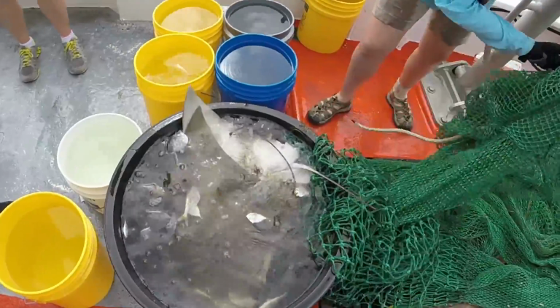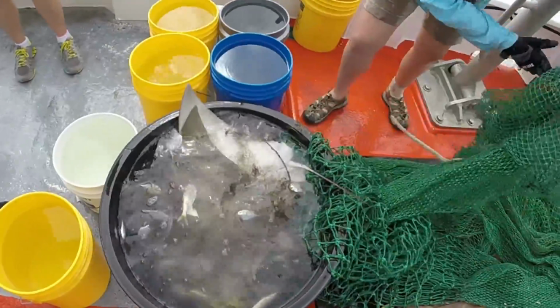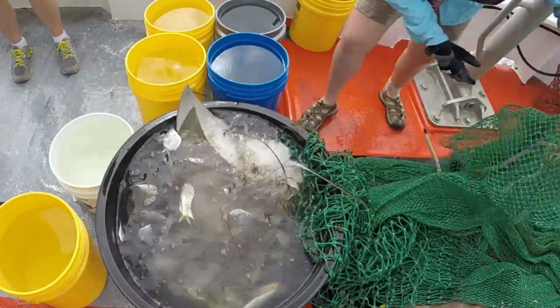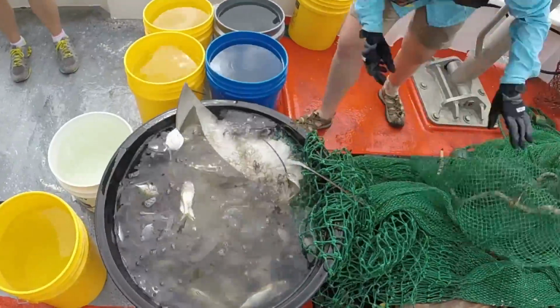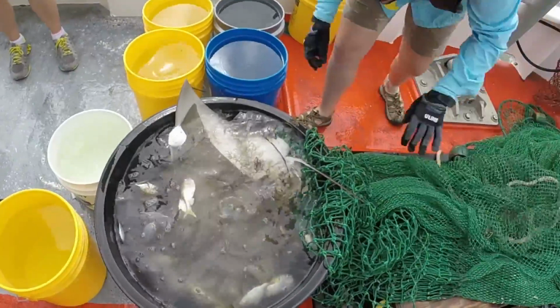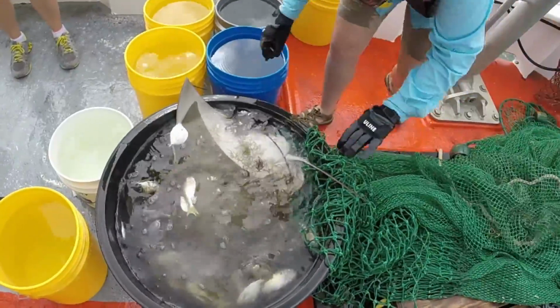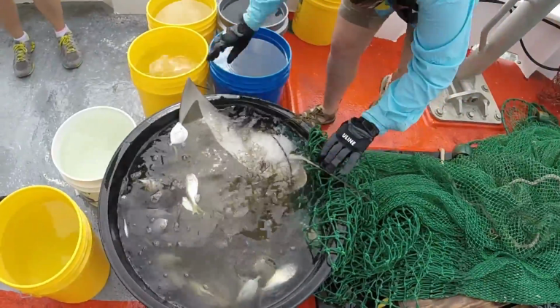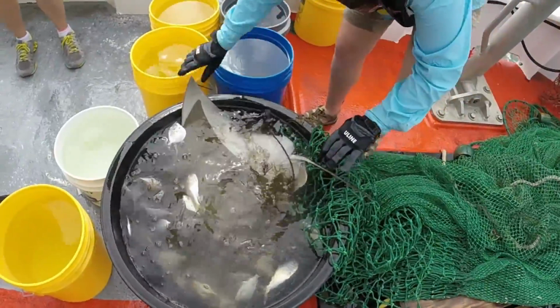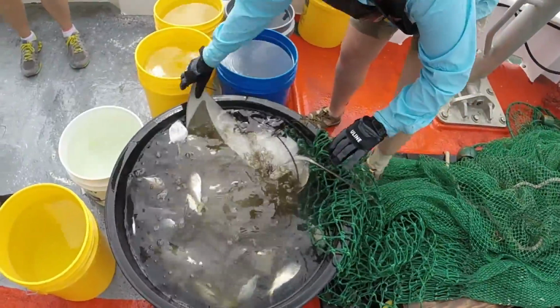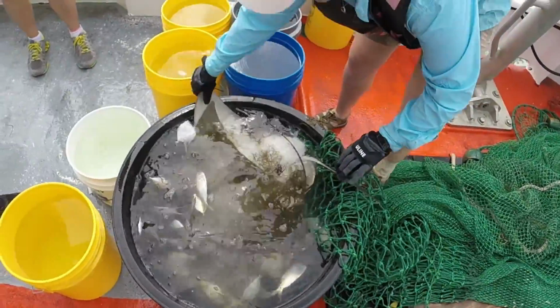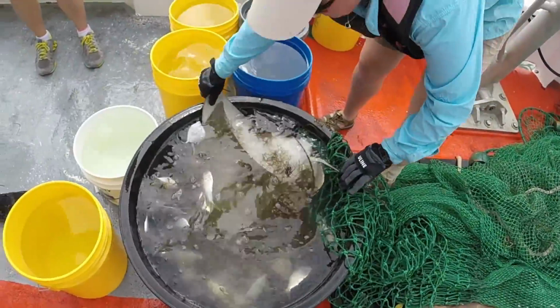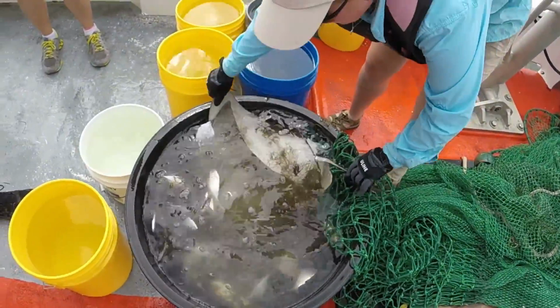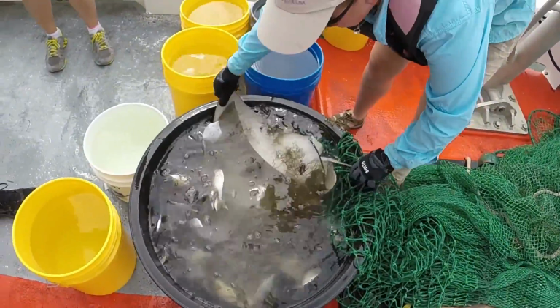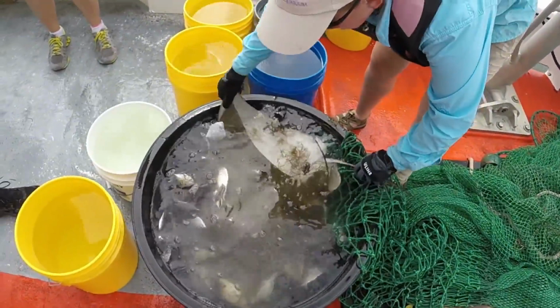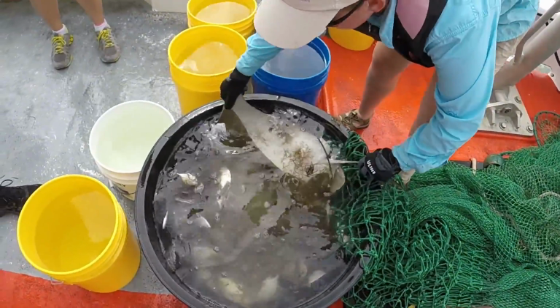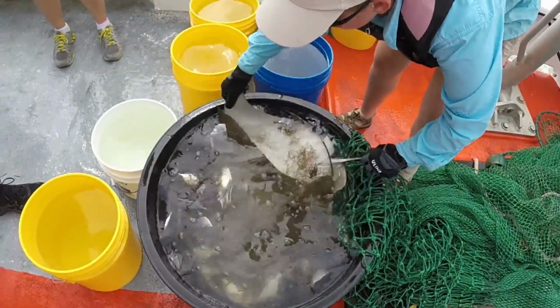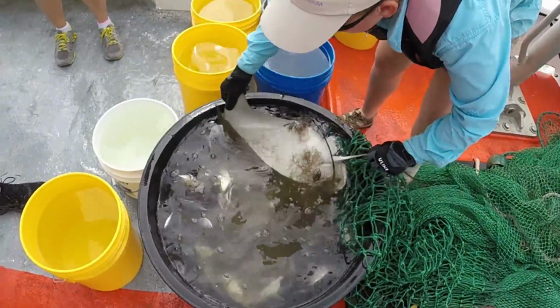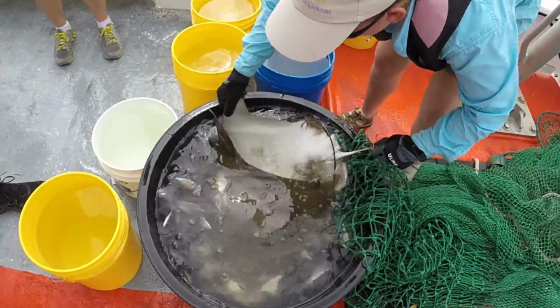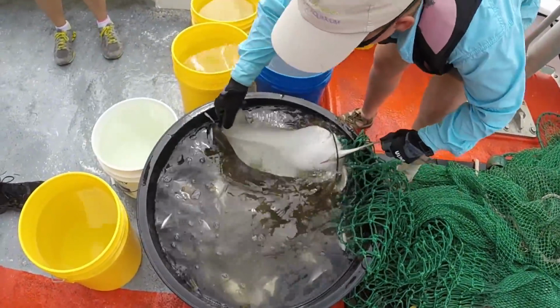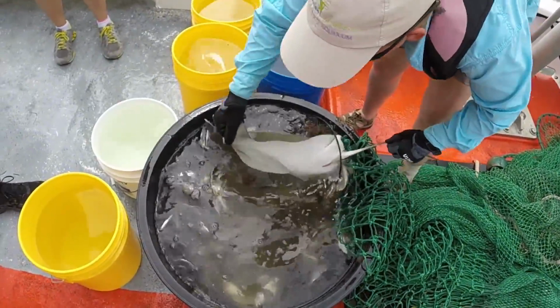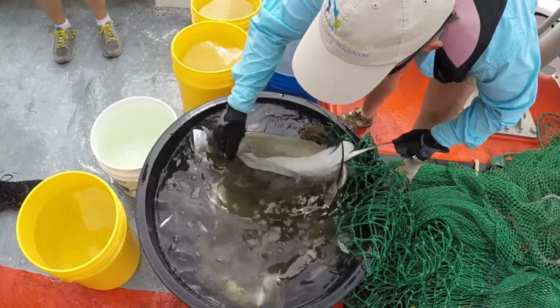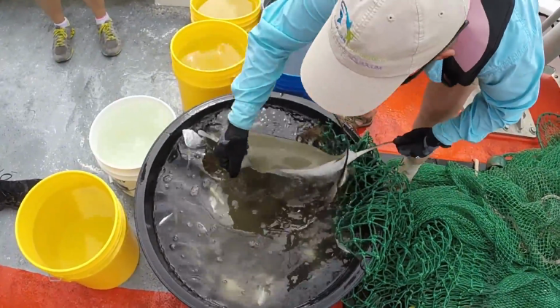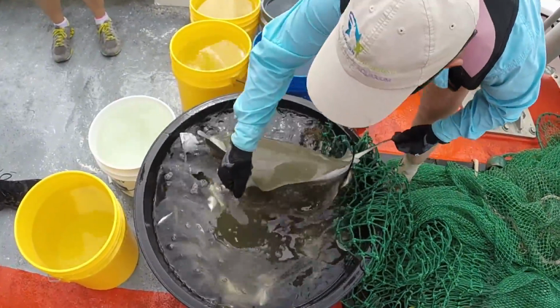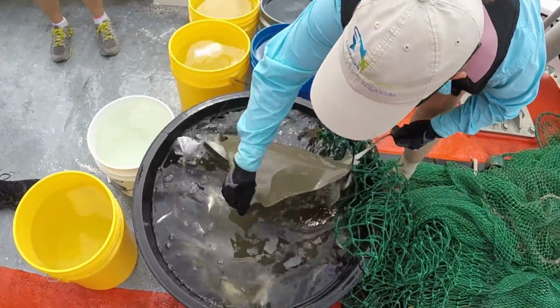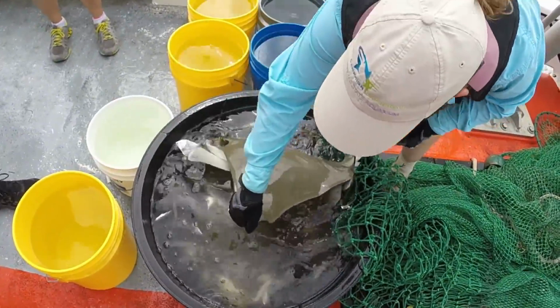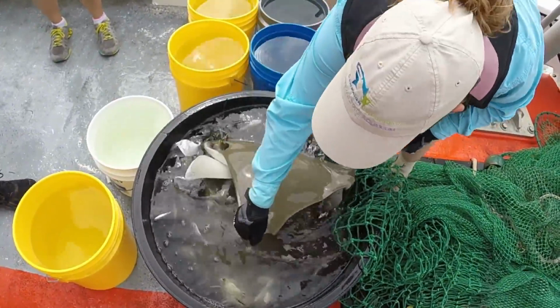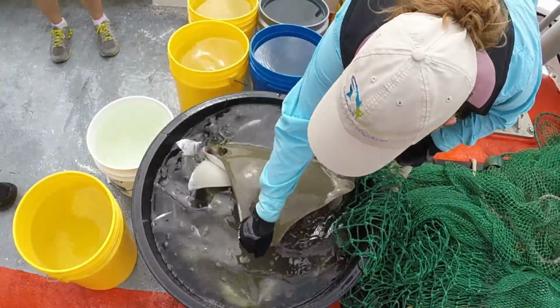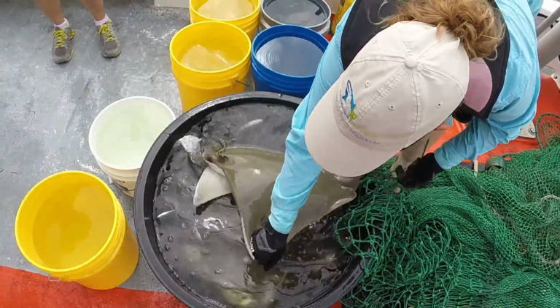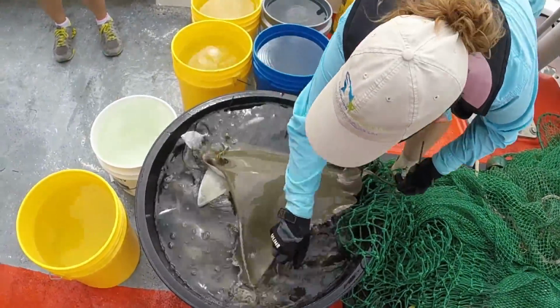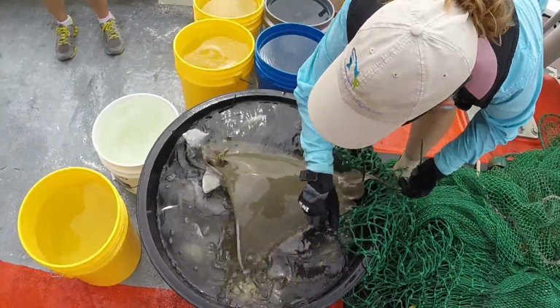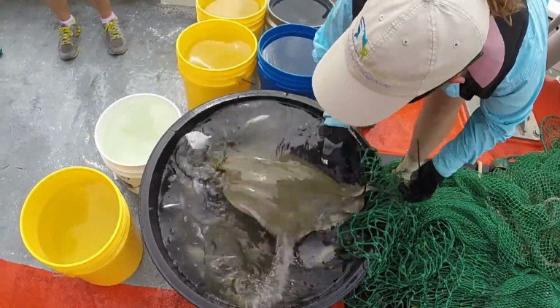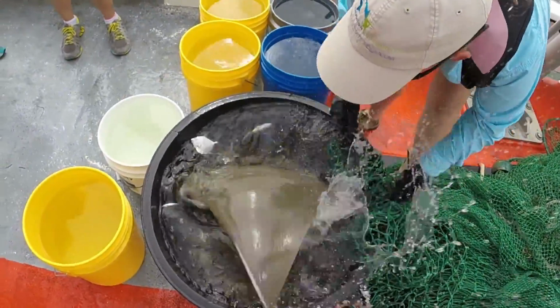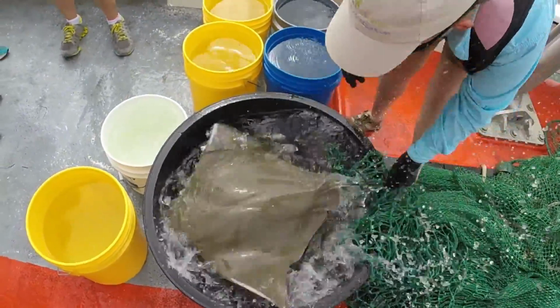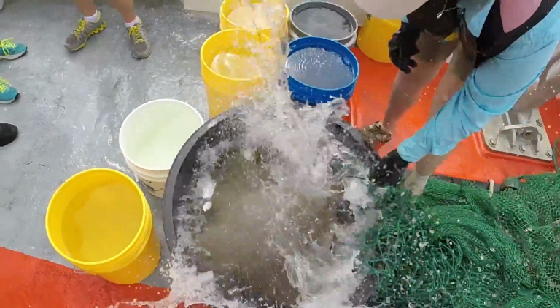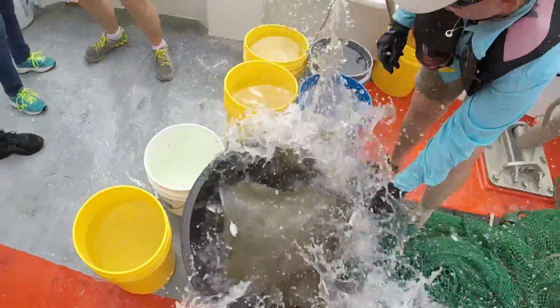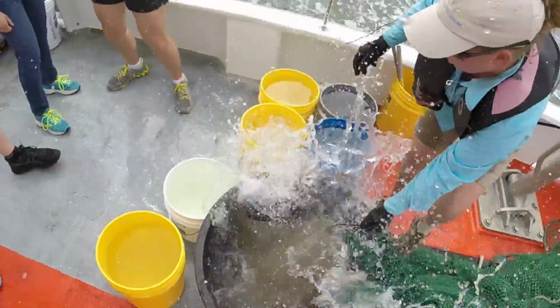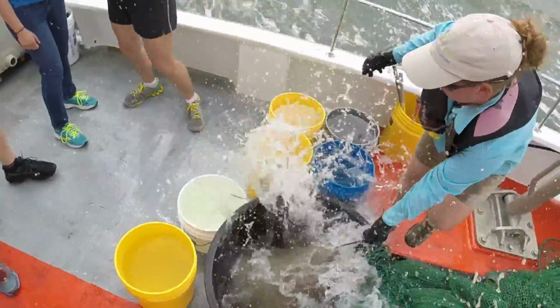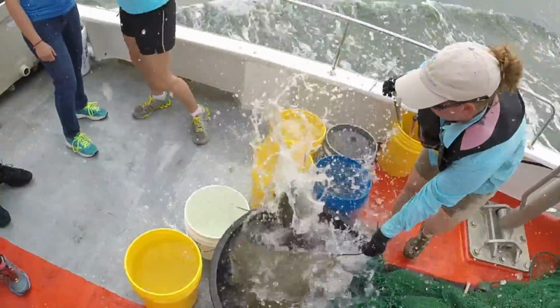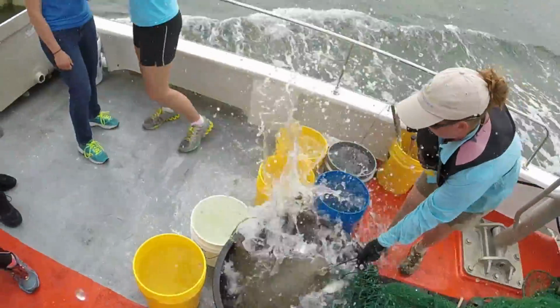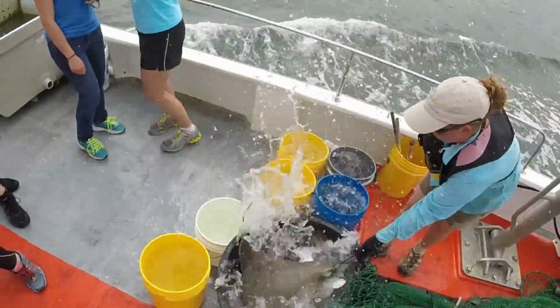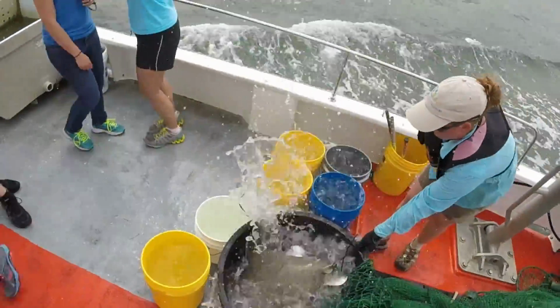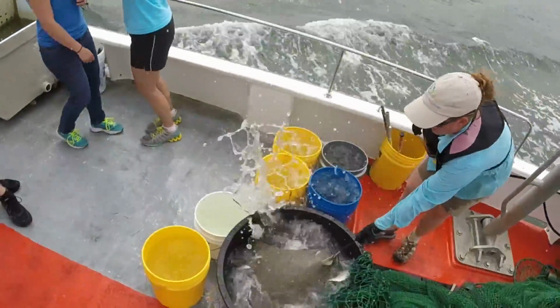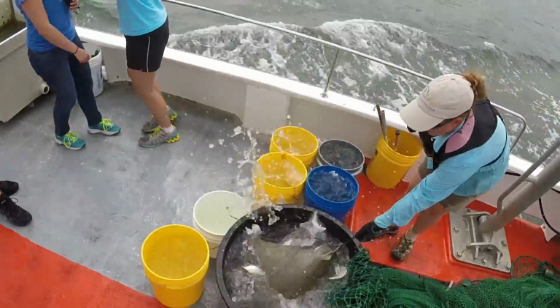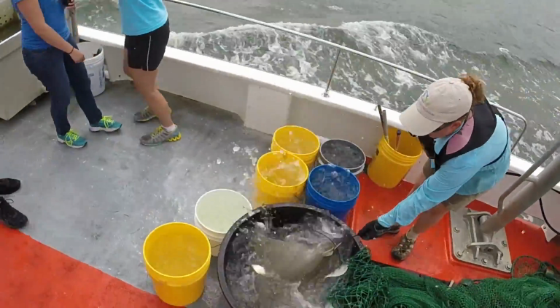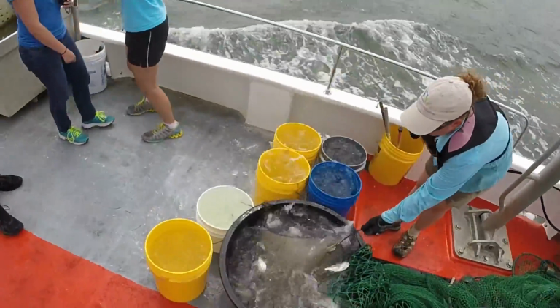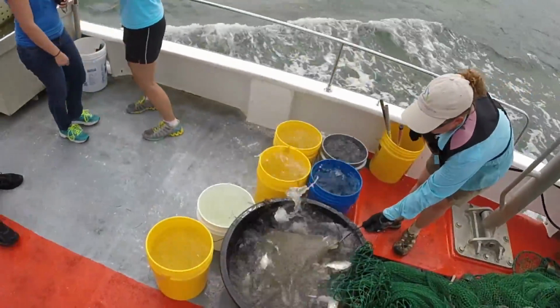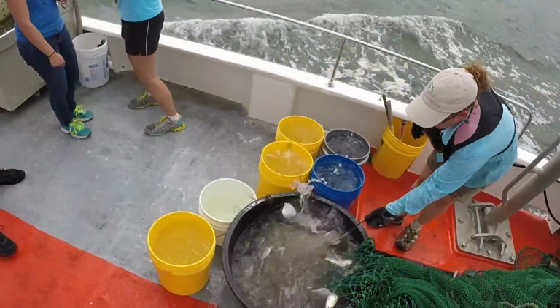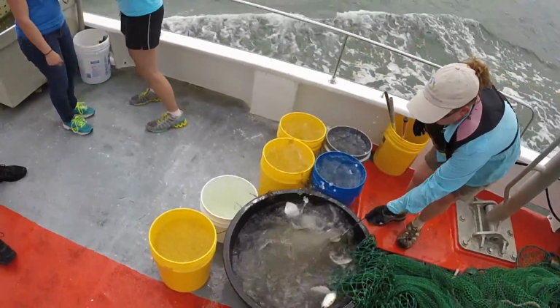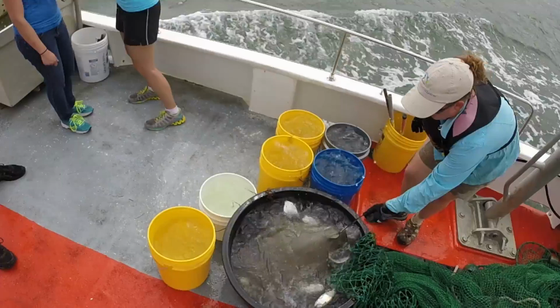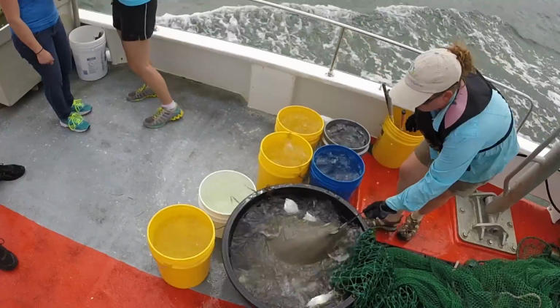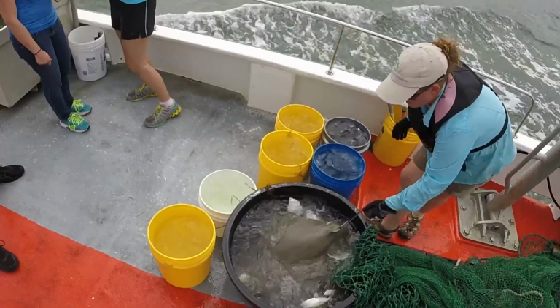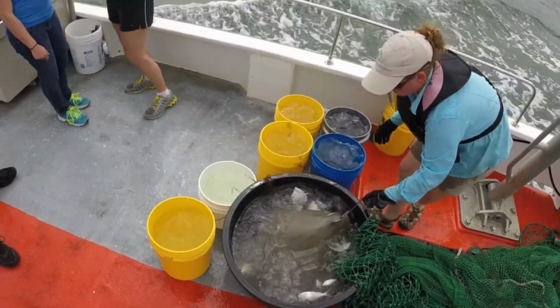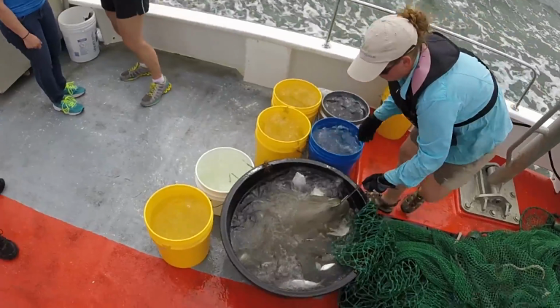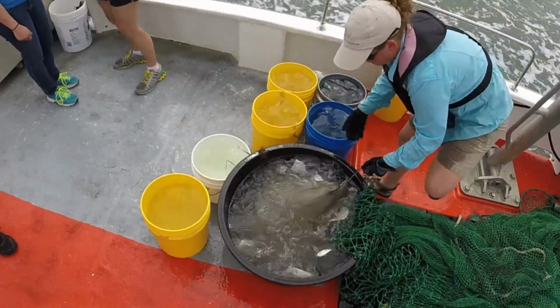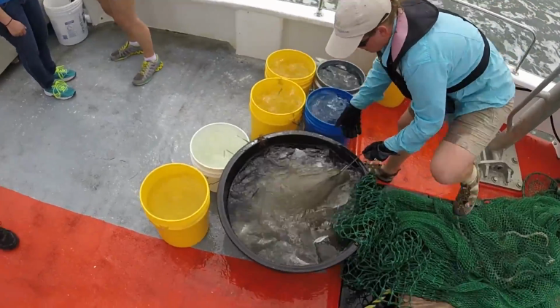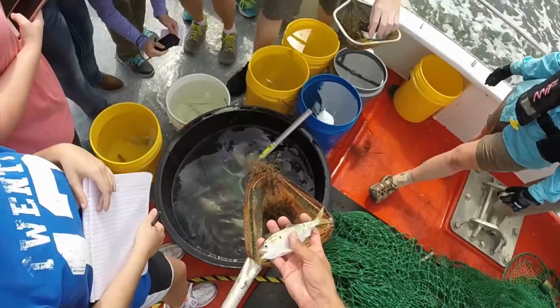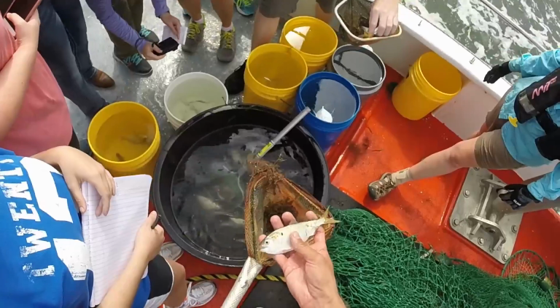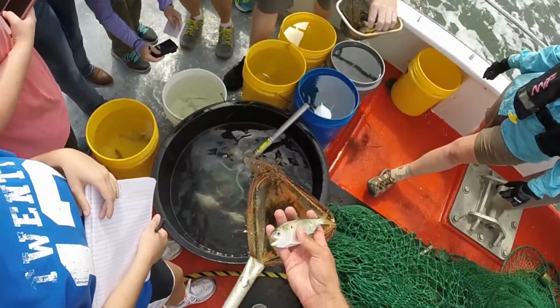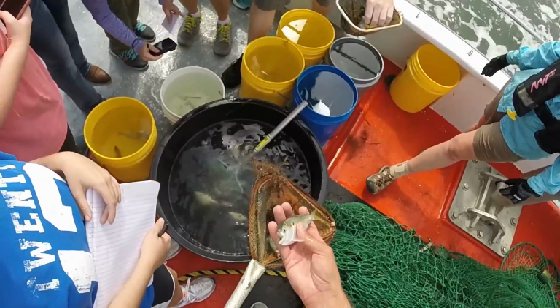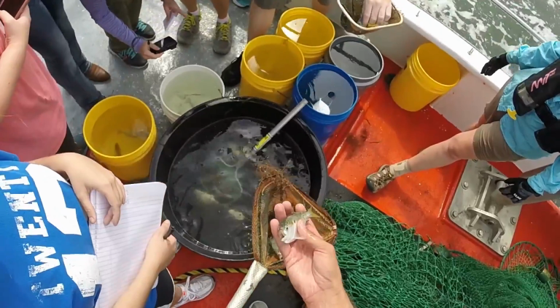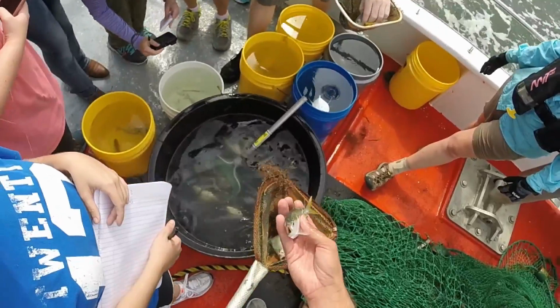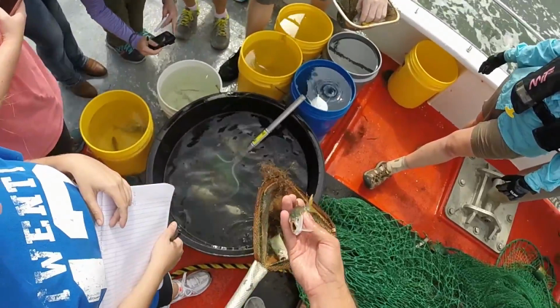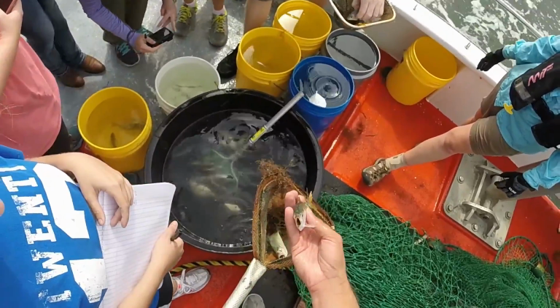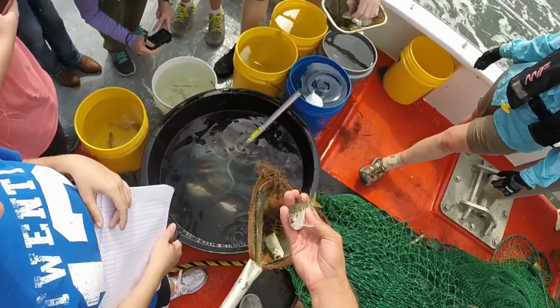Alright, I'm going to get these guys into the live well. They're not happy. Look at that mouth.